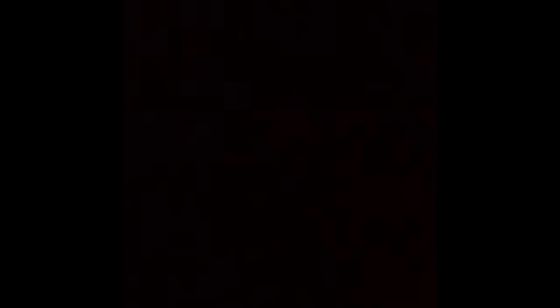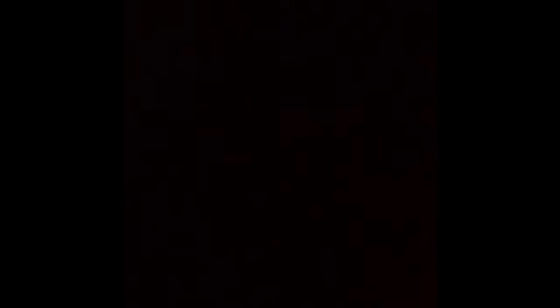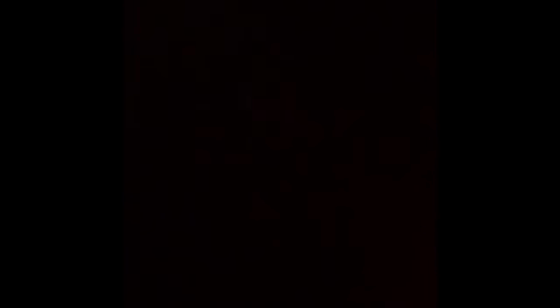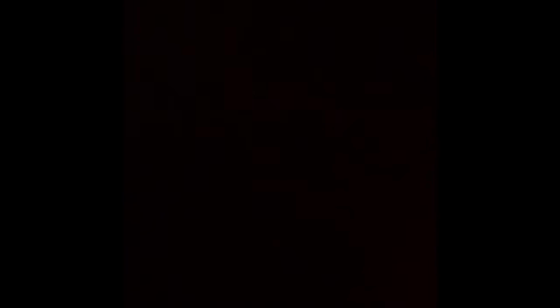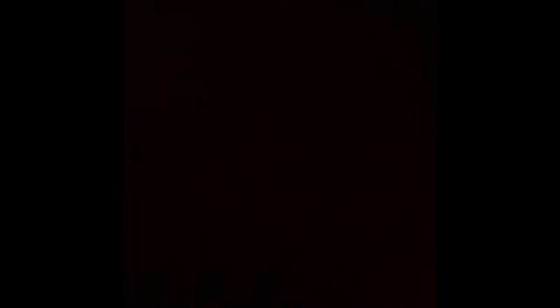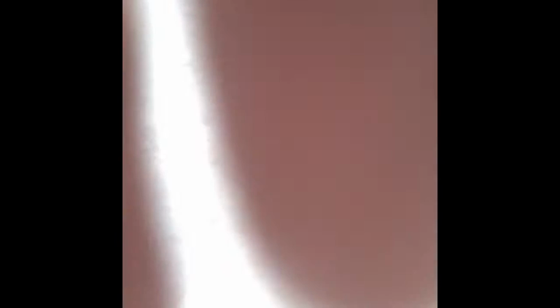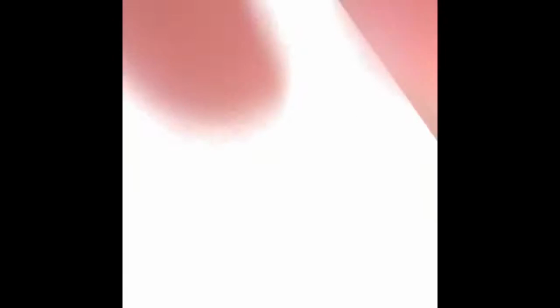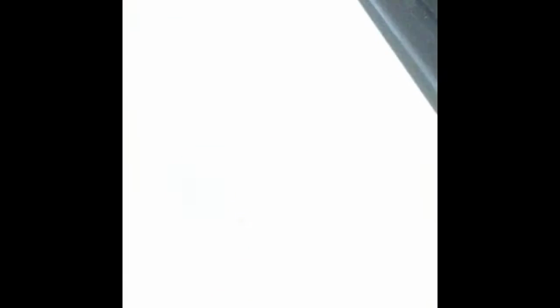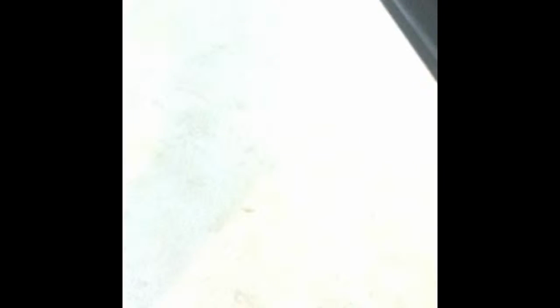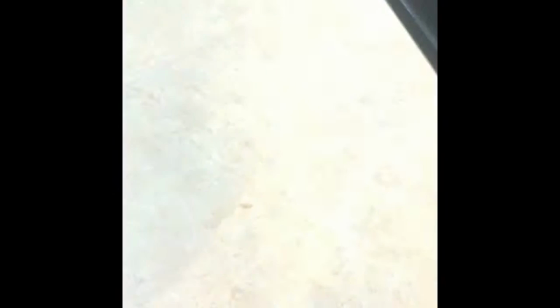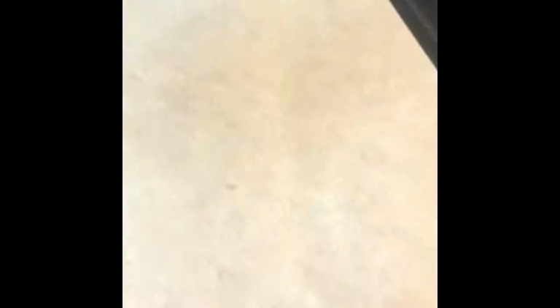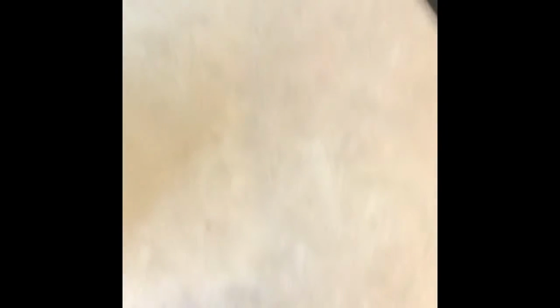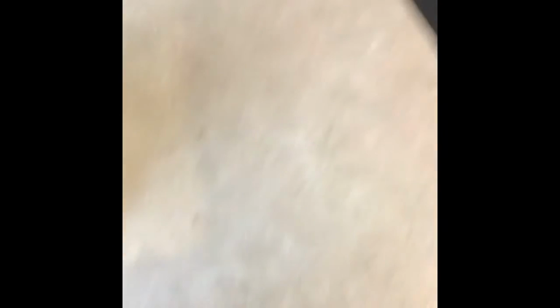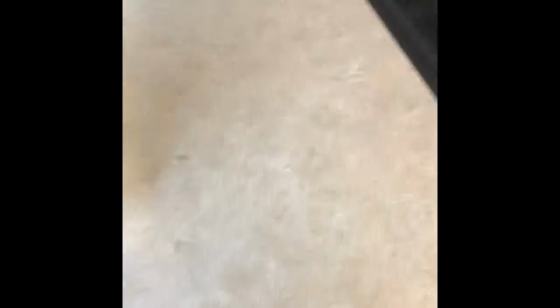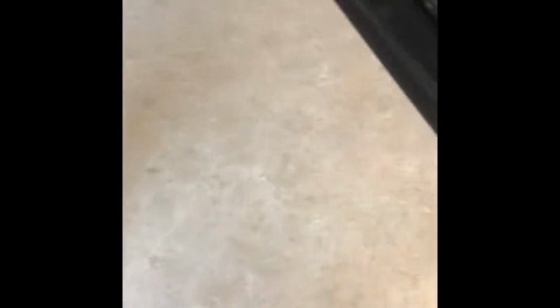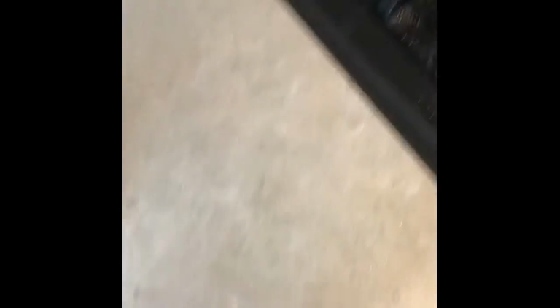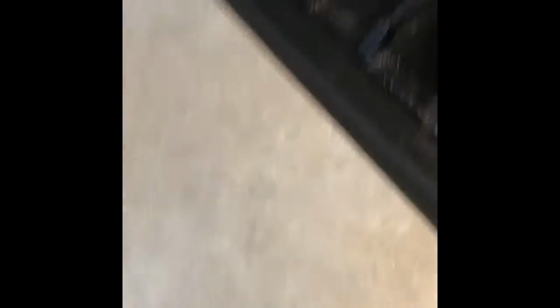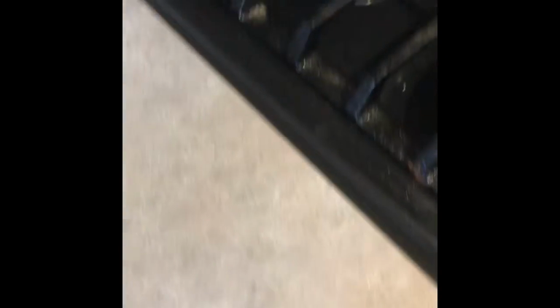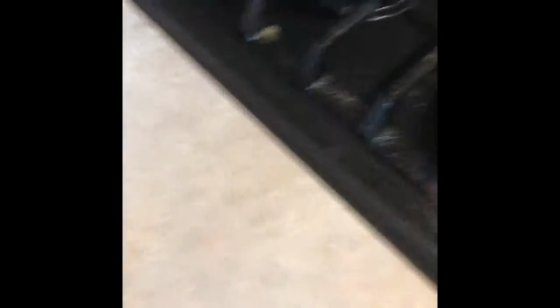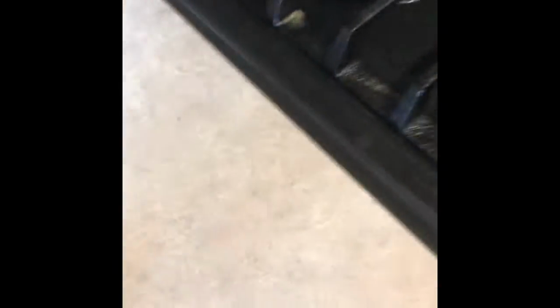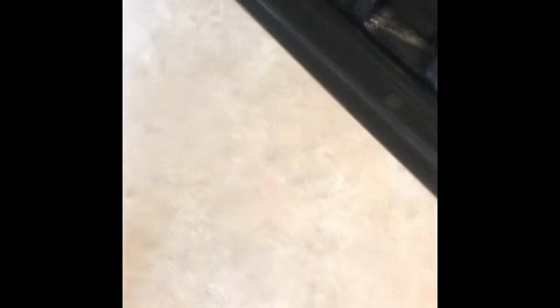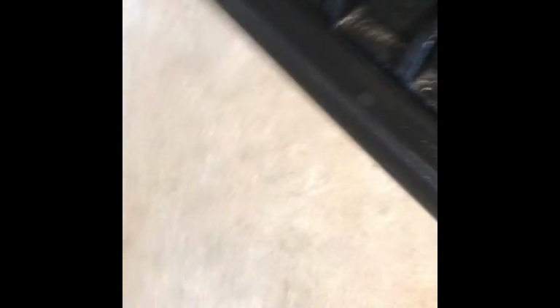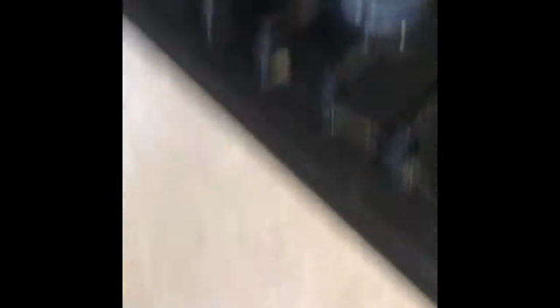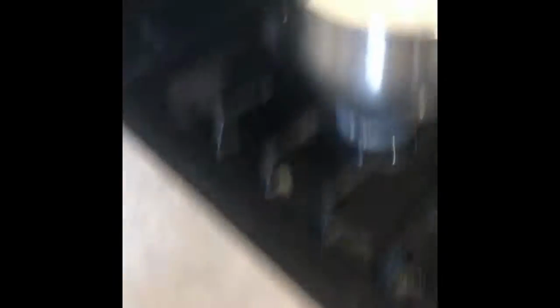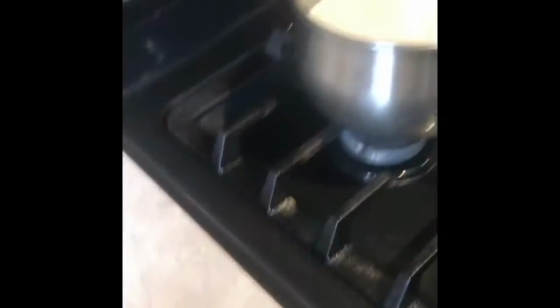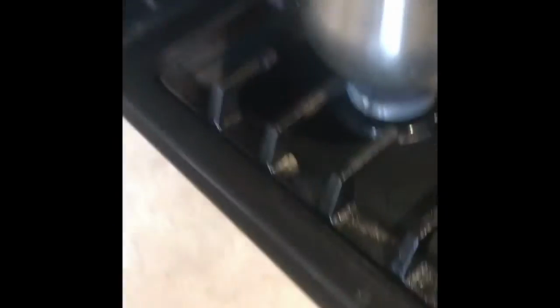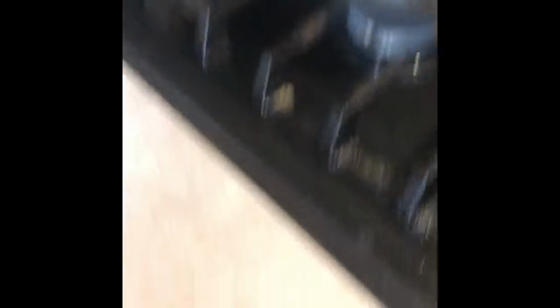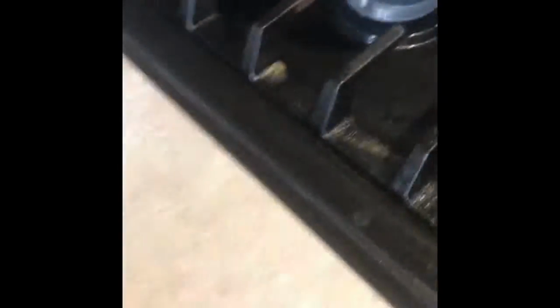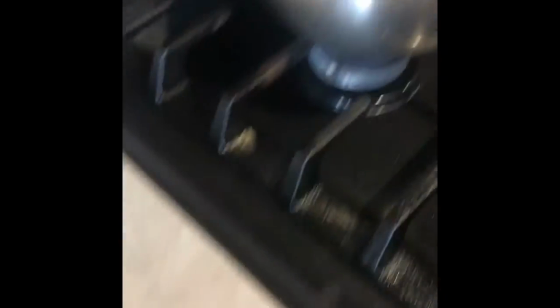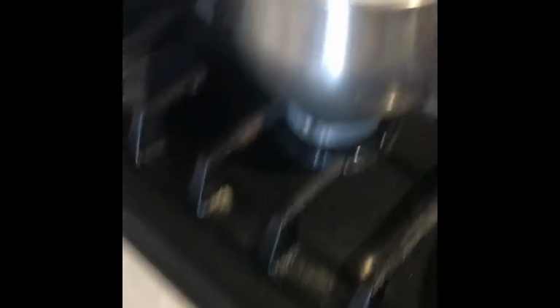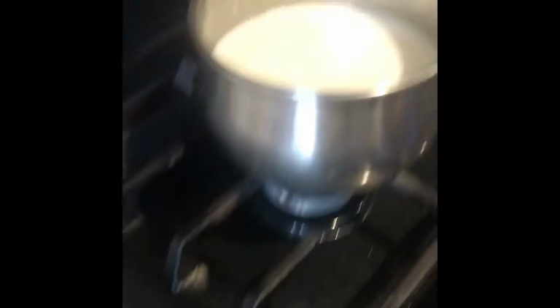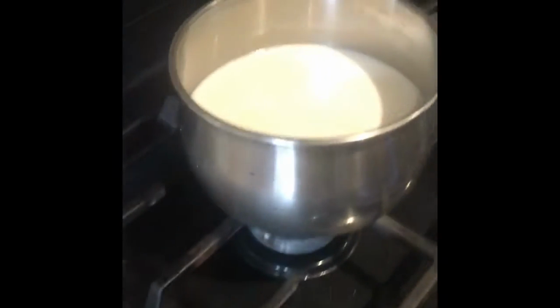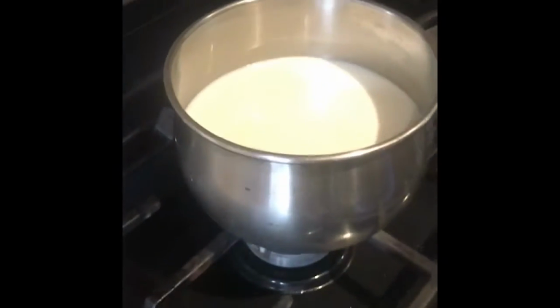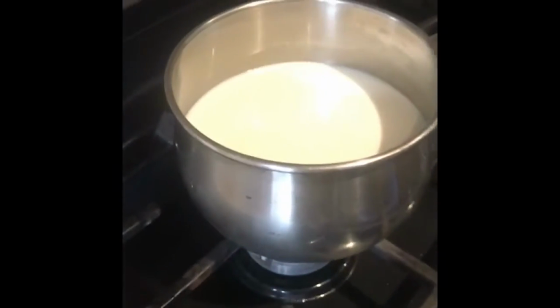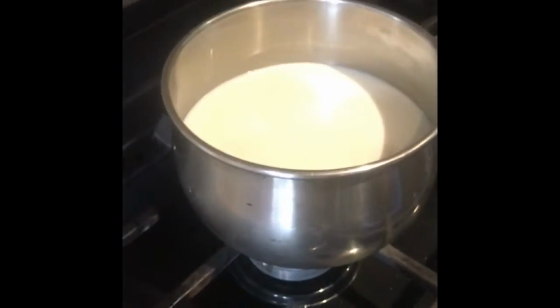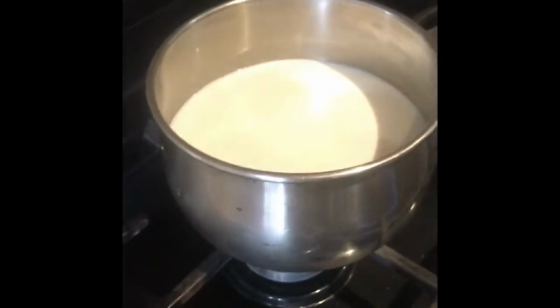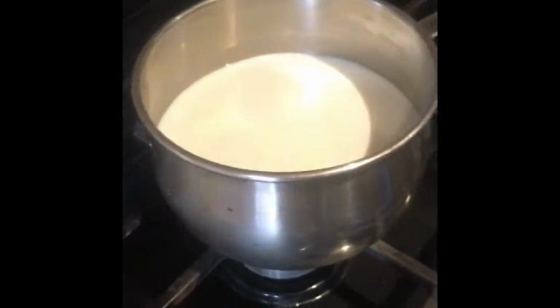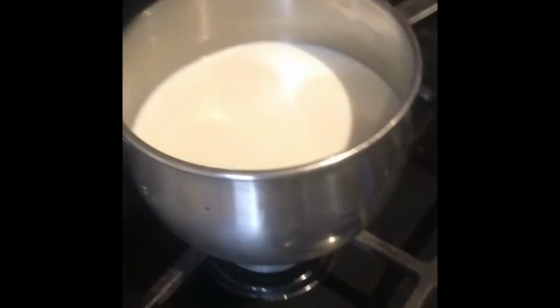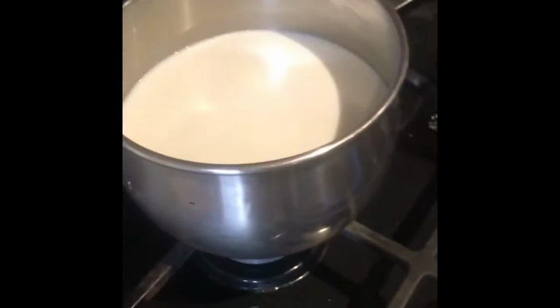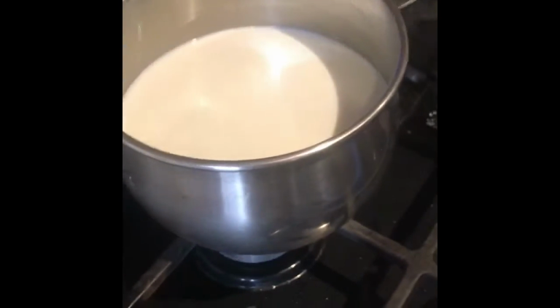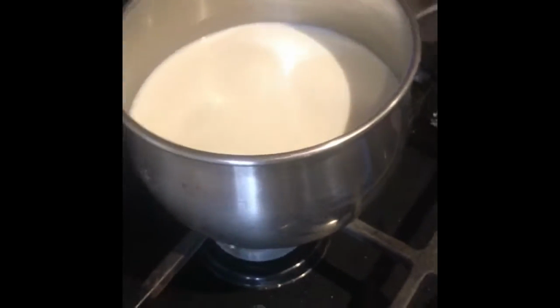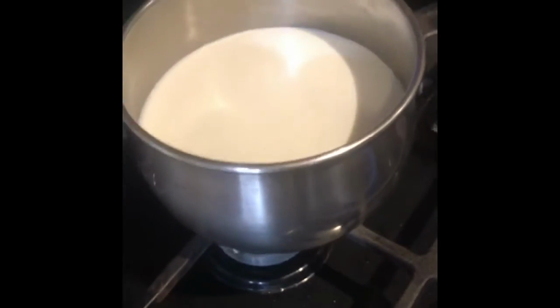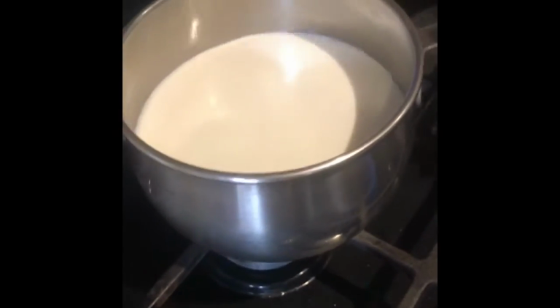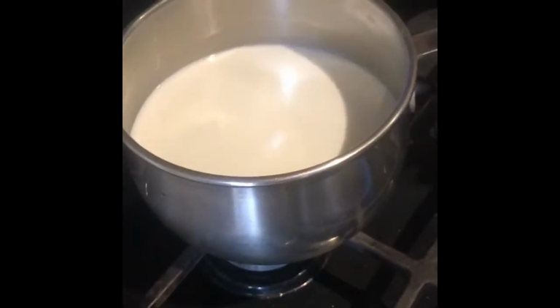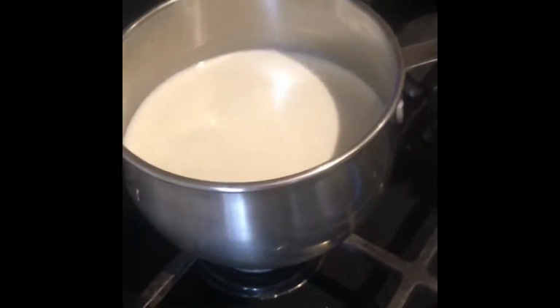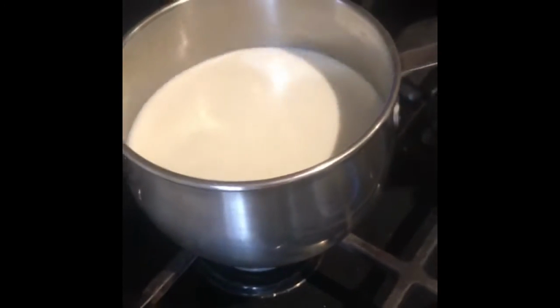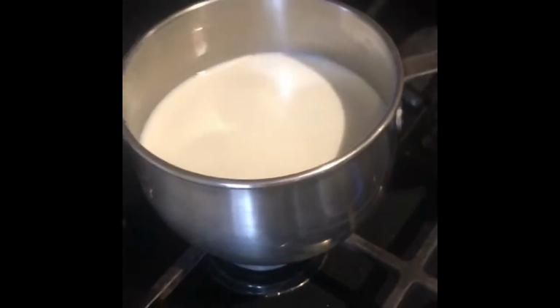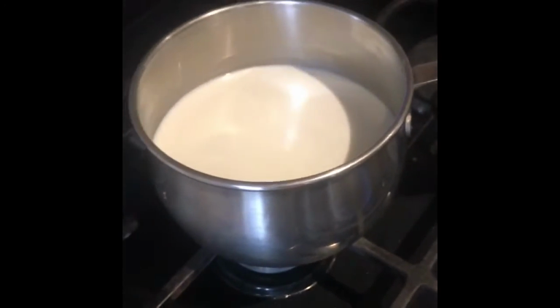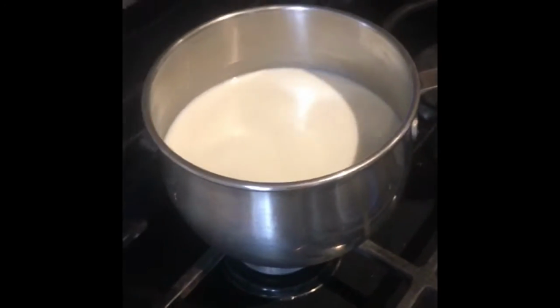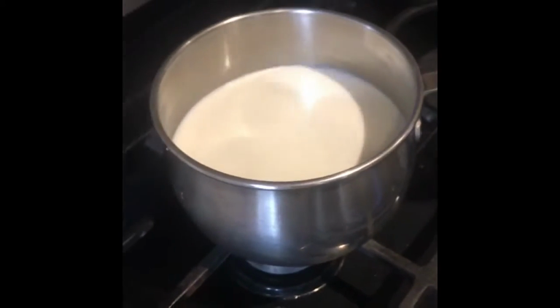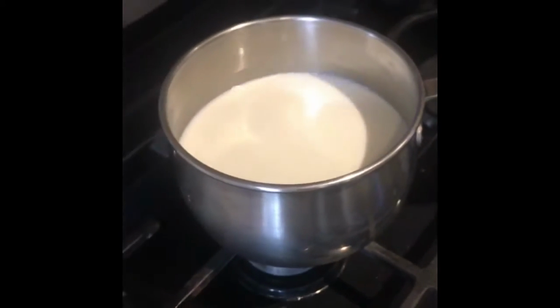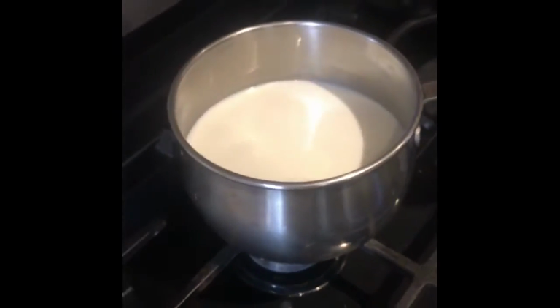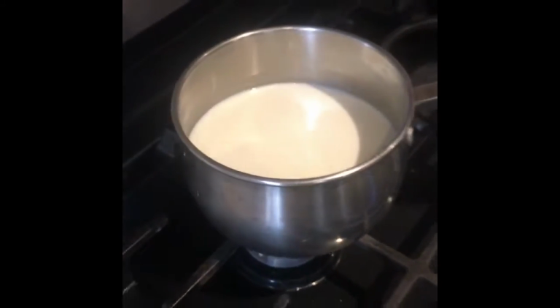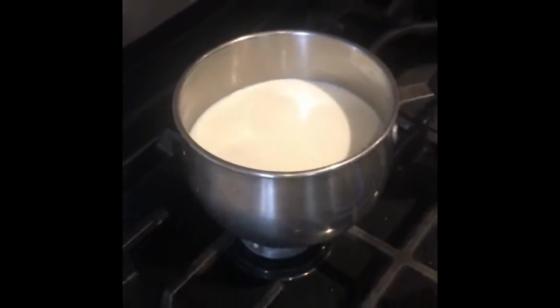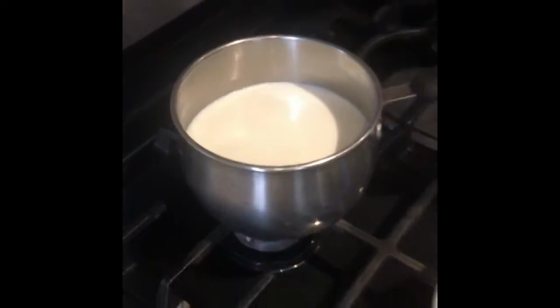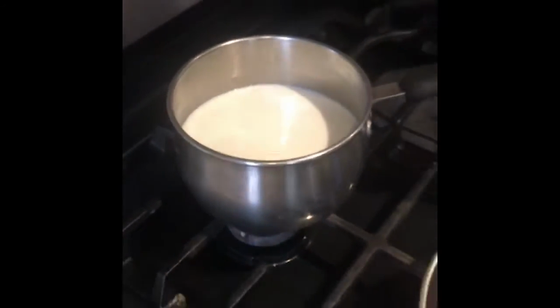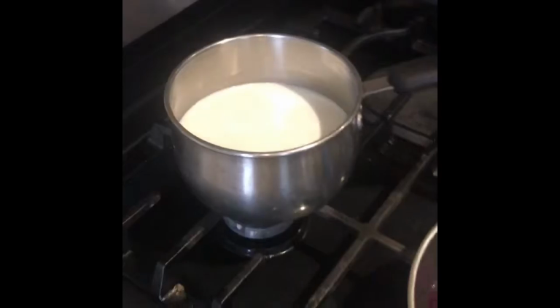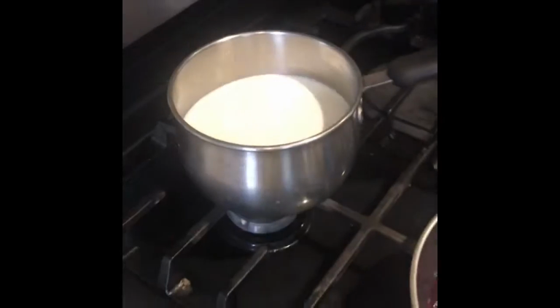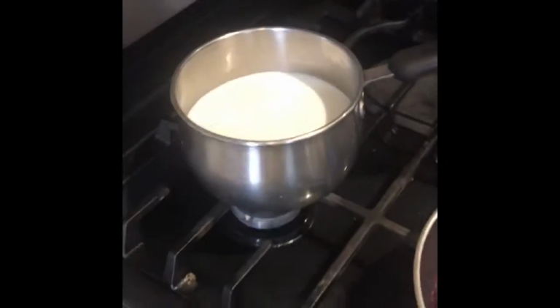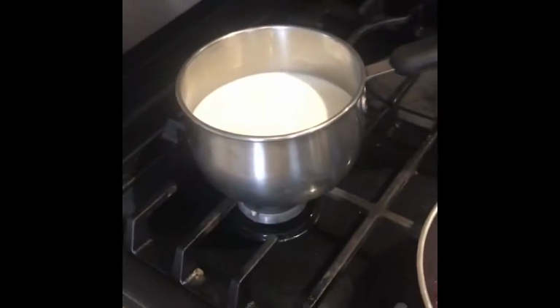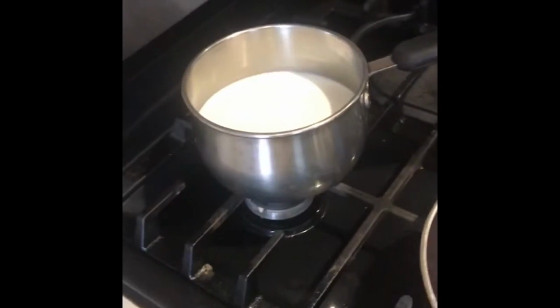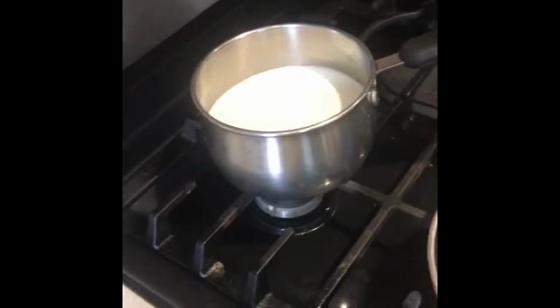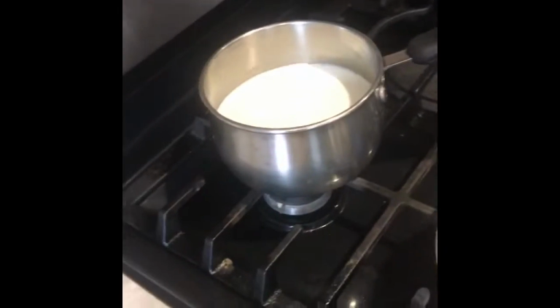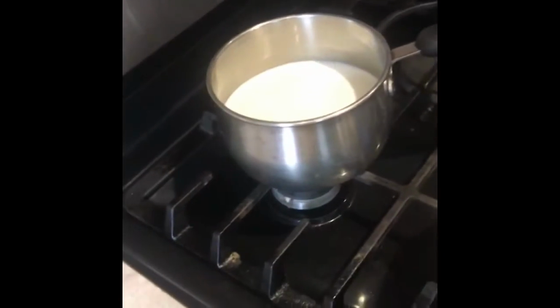The first step is to warm up some milk — two cups of it. So when you warm that up...